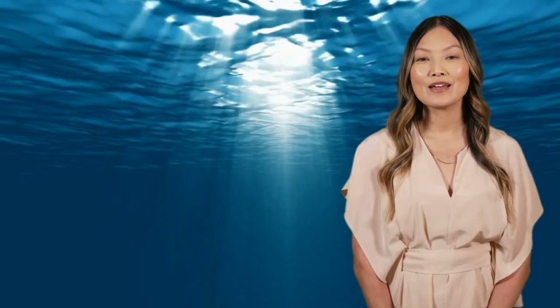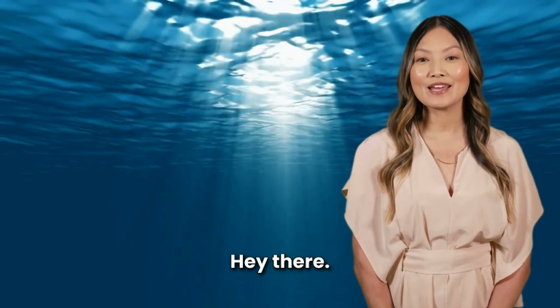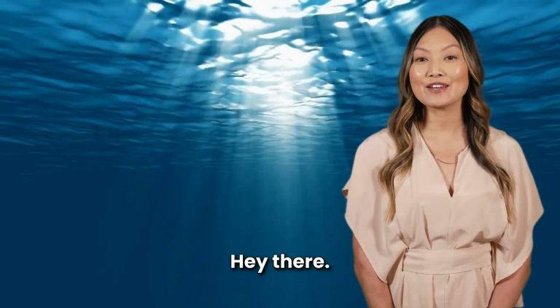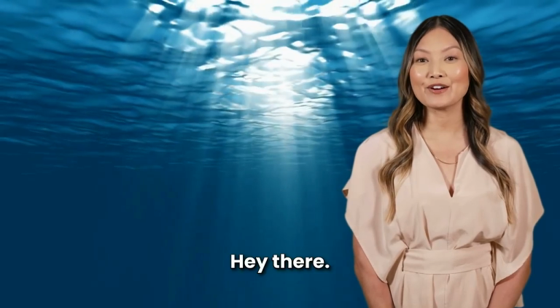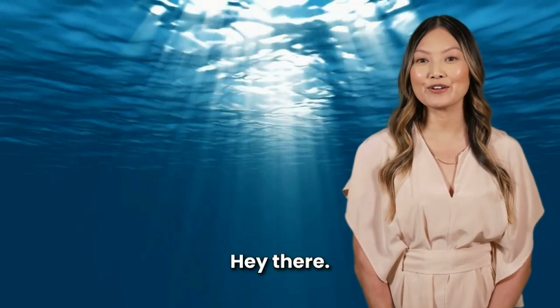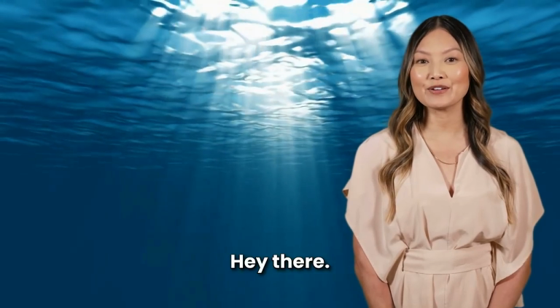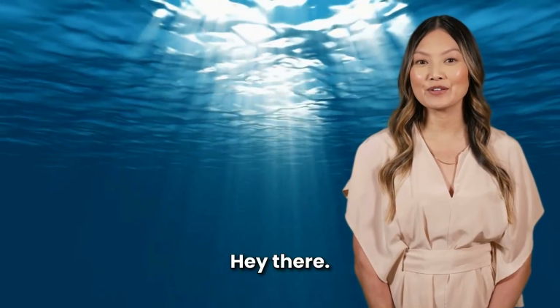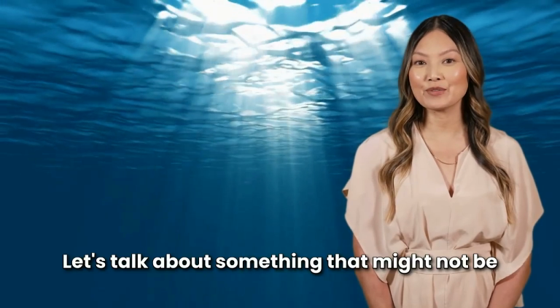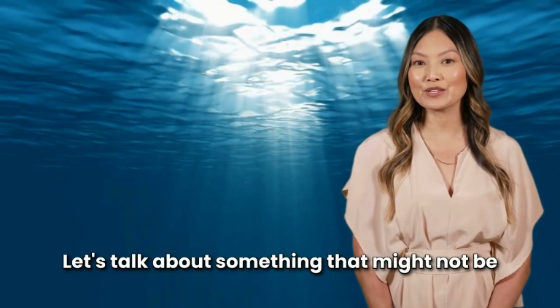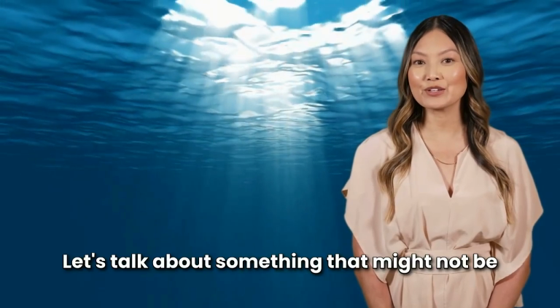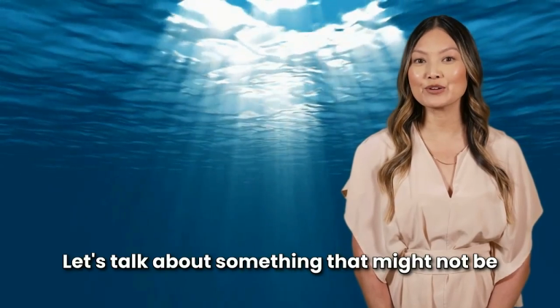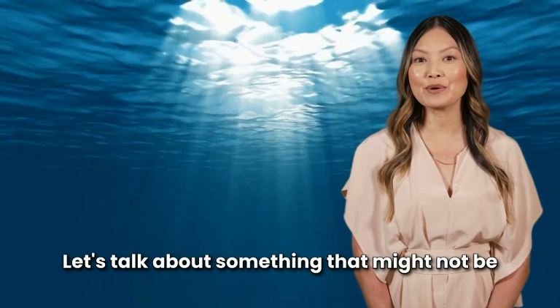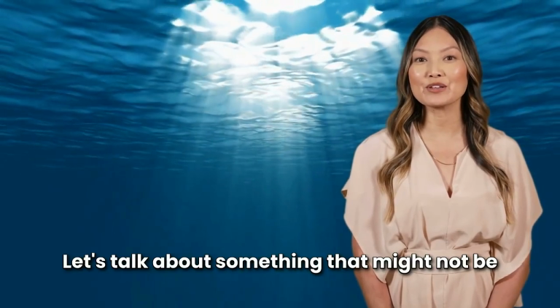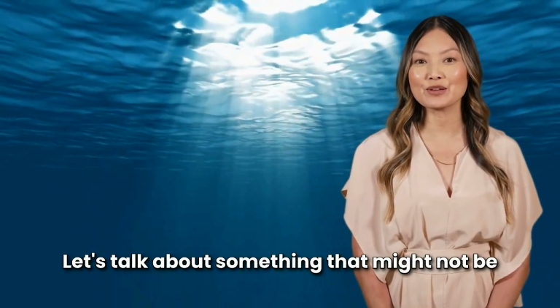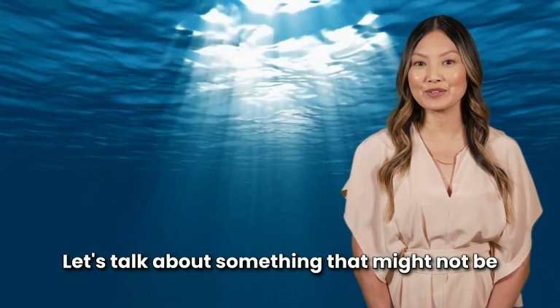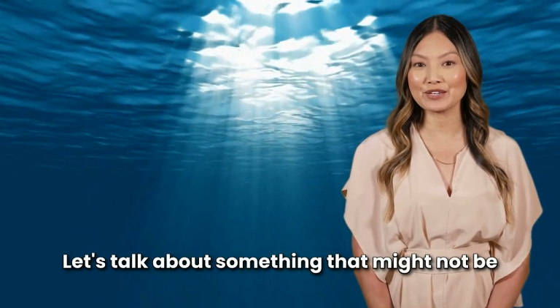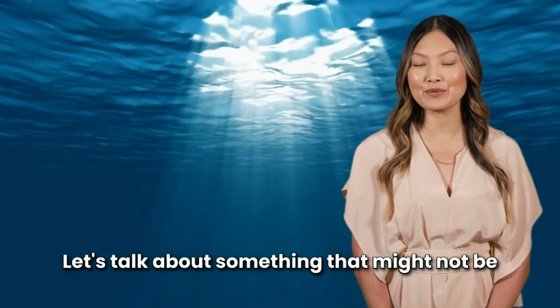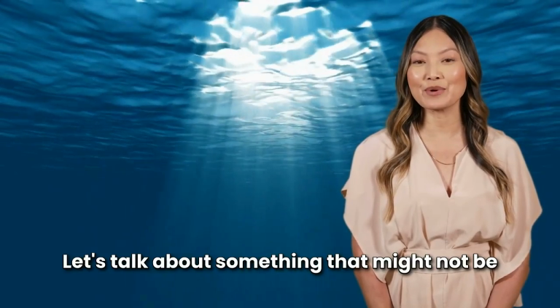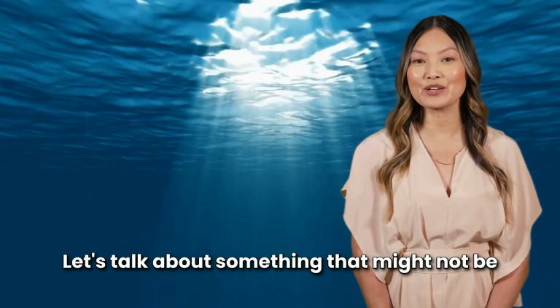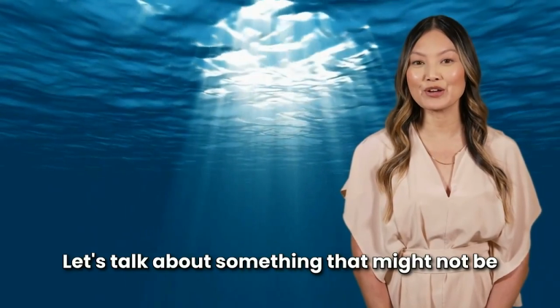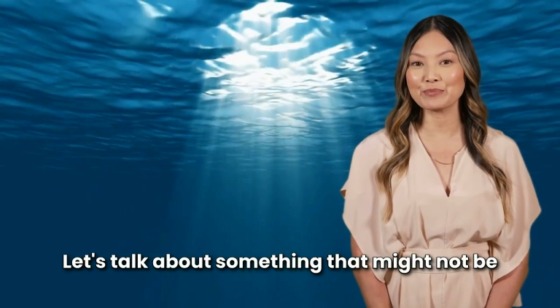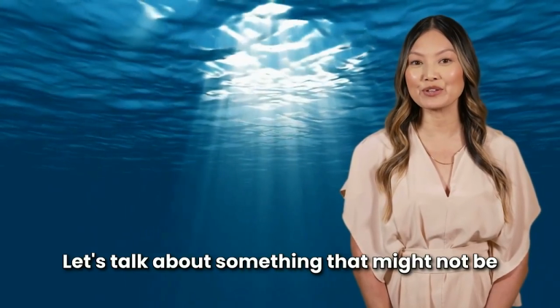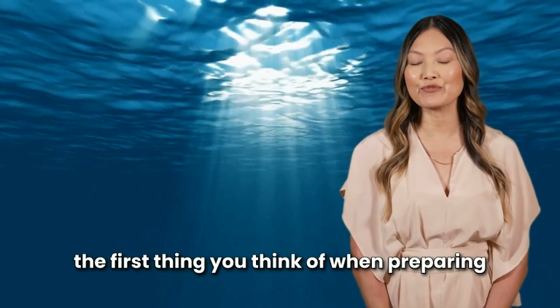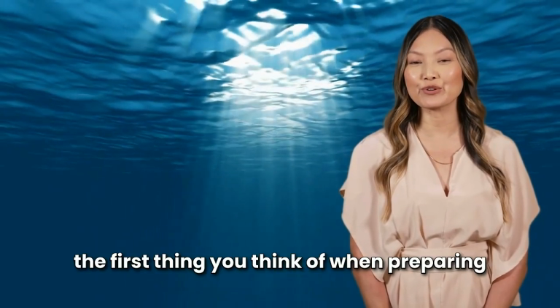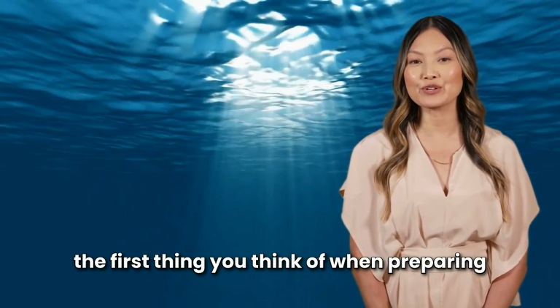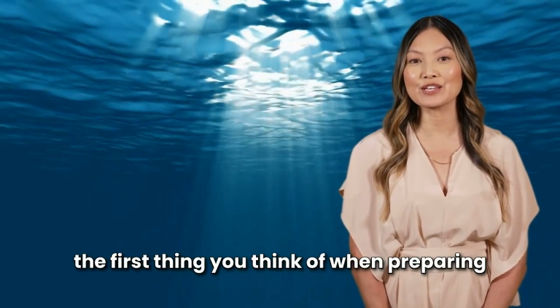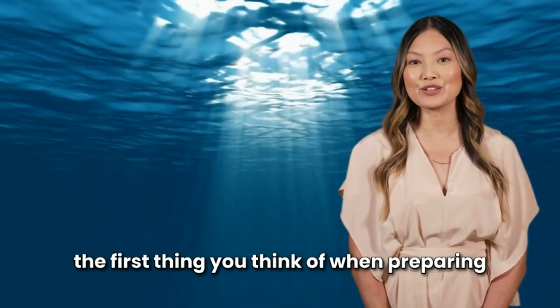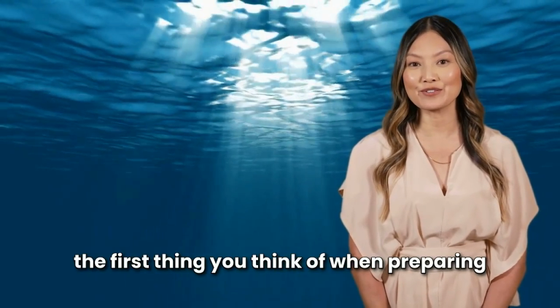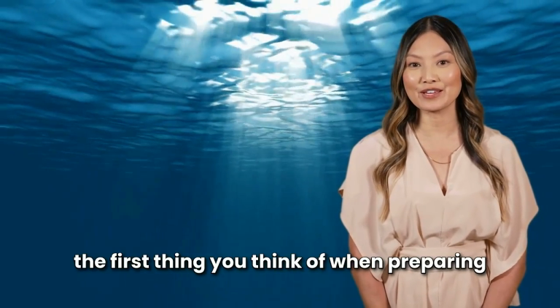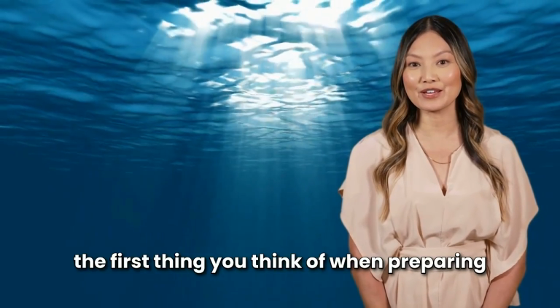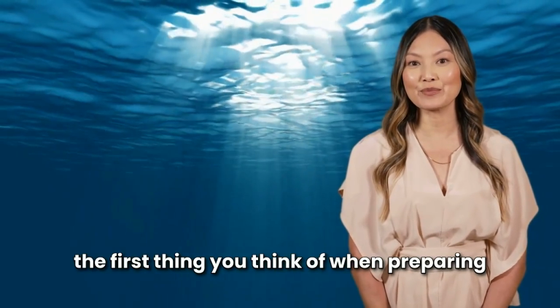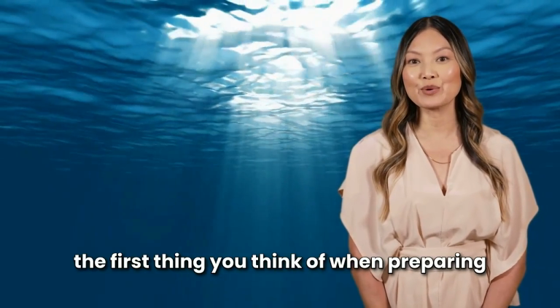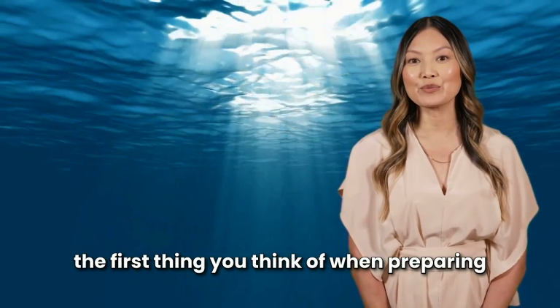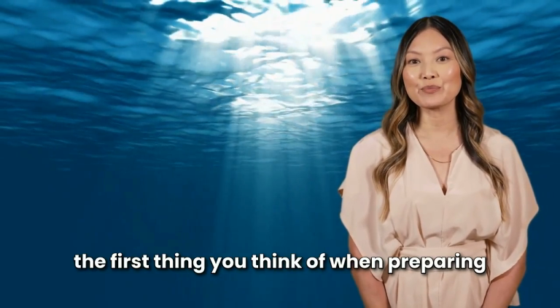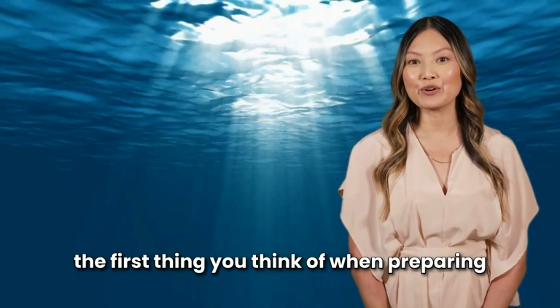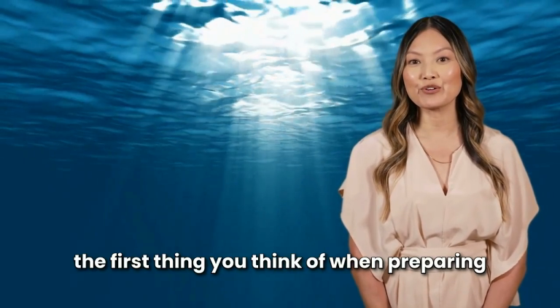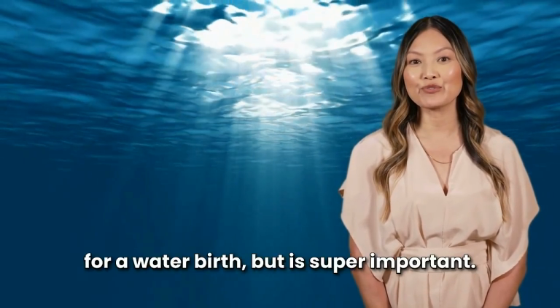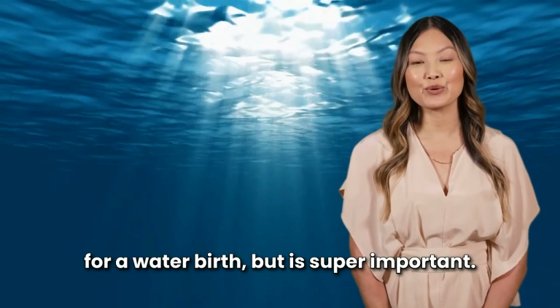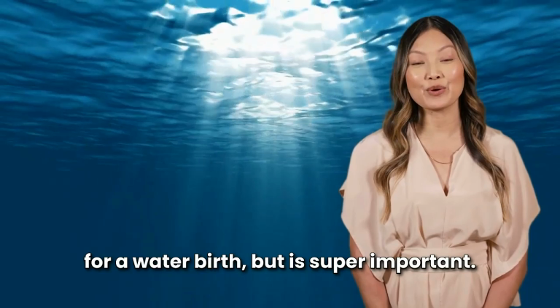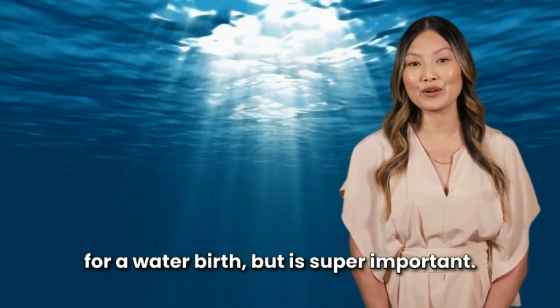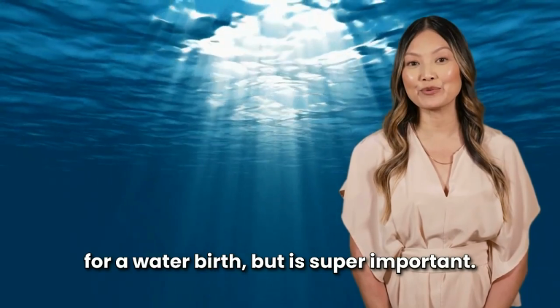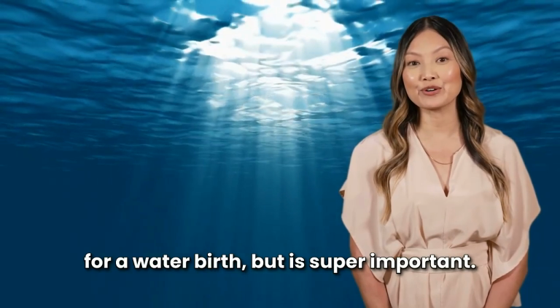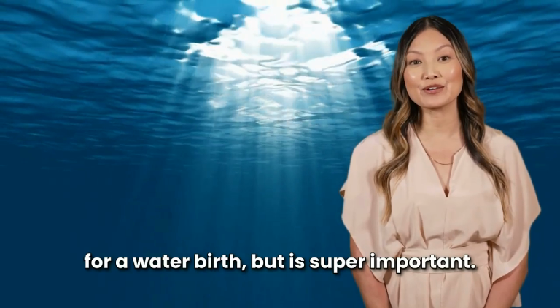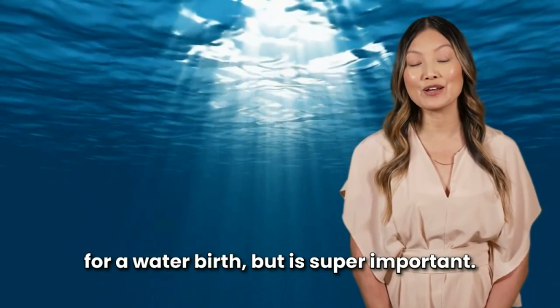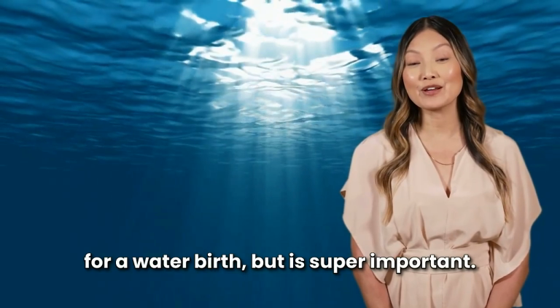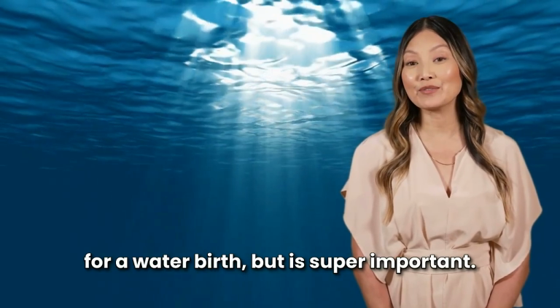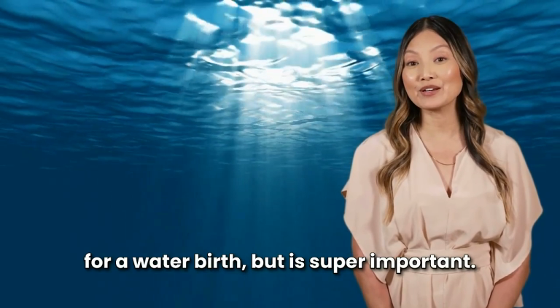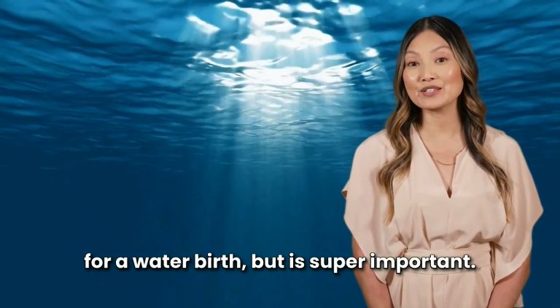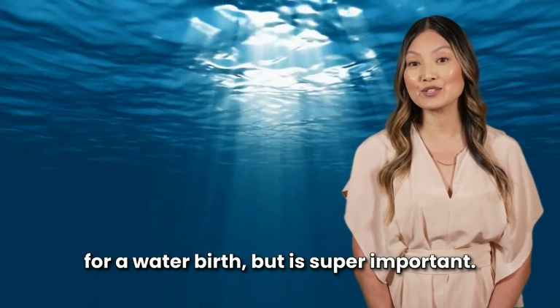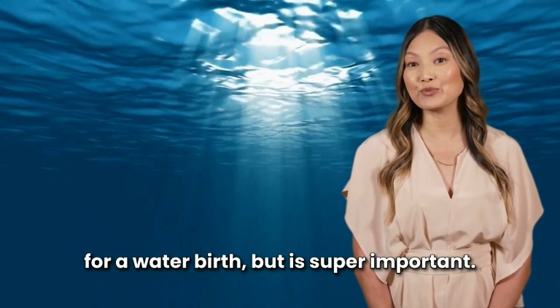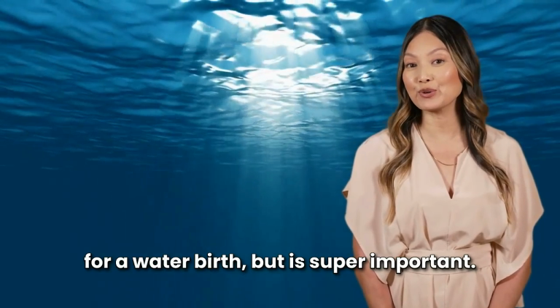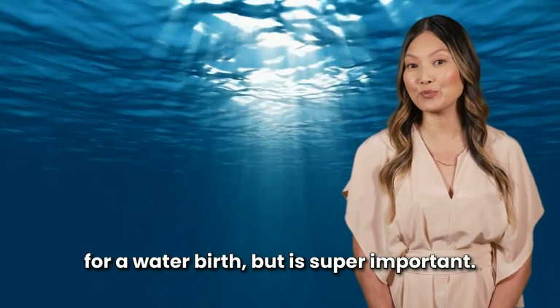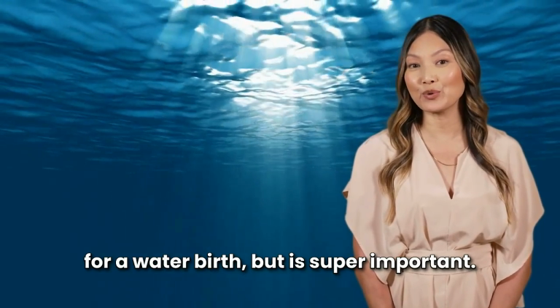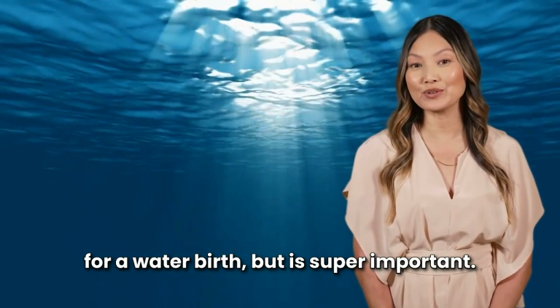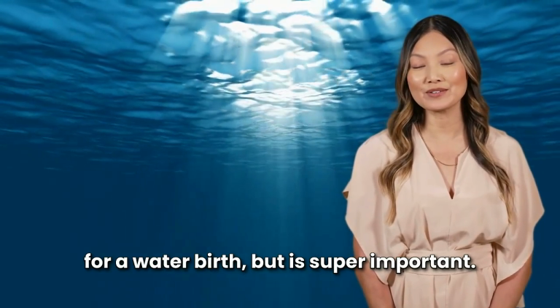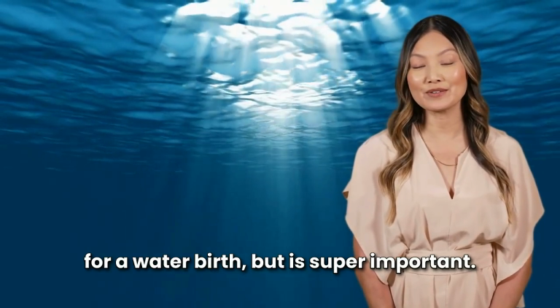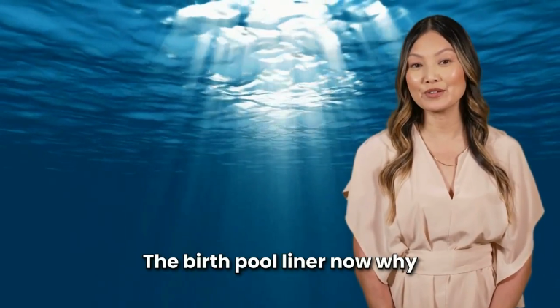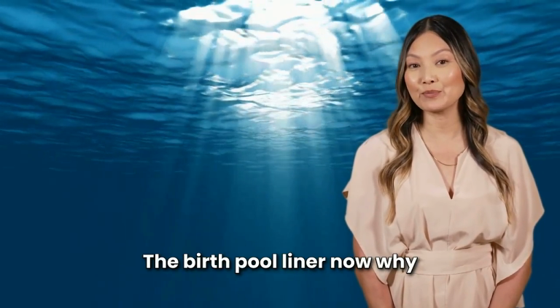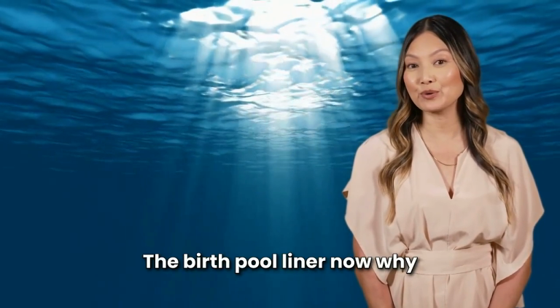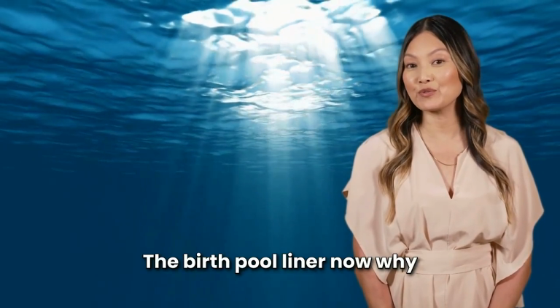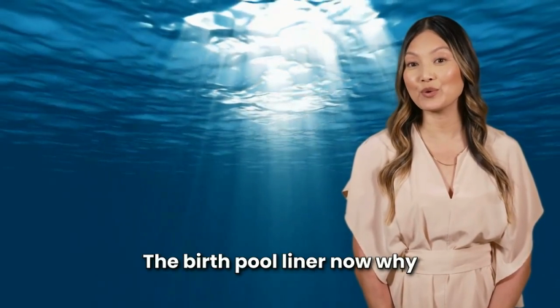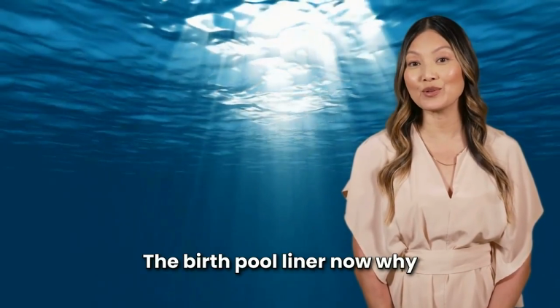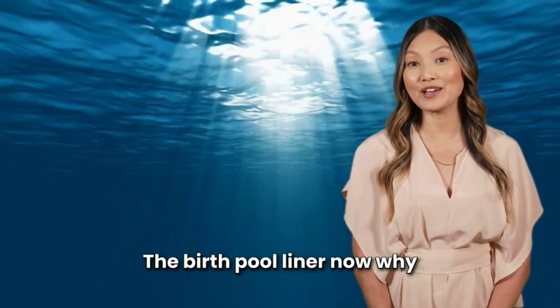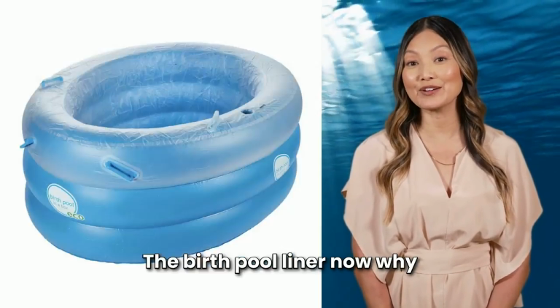Hey there! Let's talk about something that might not be the first thing you think of when preparing for a water birth, but is super important — the birth pool liner.